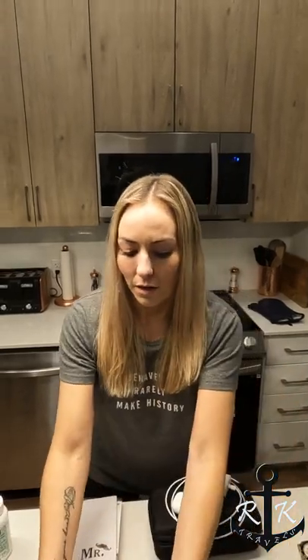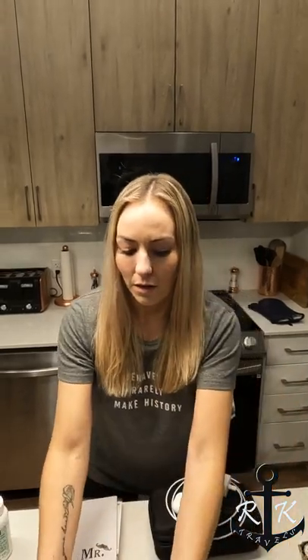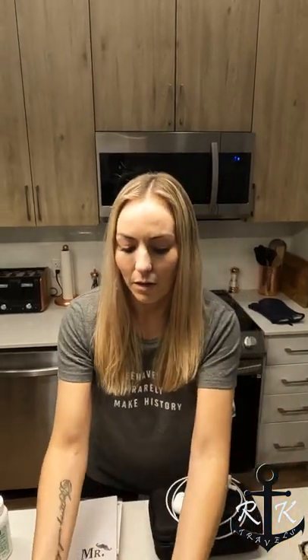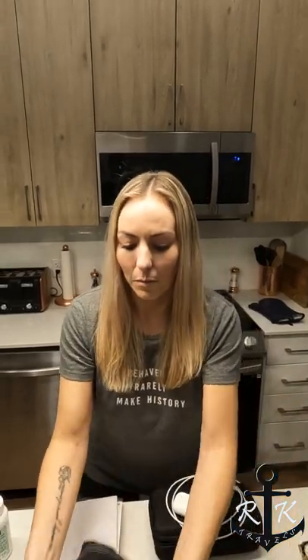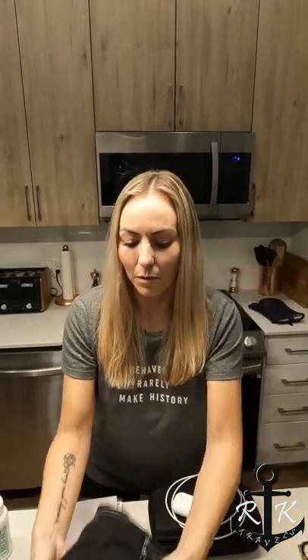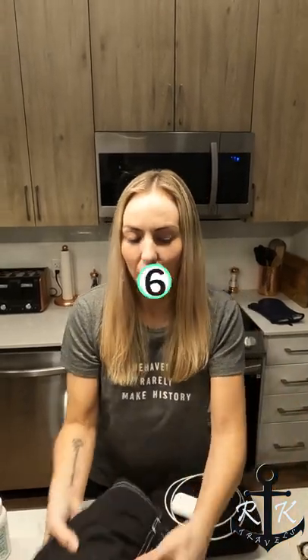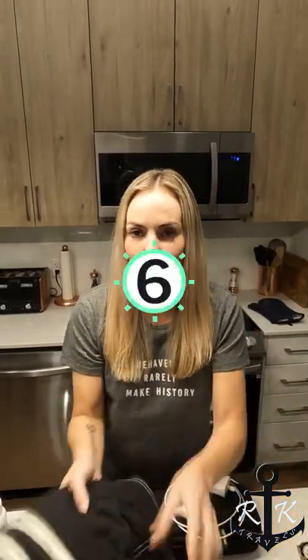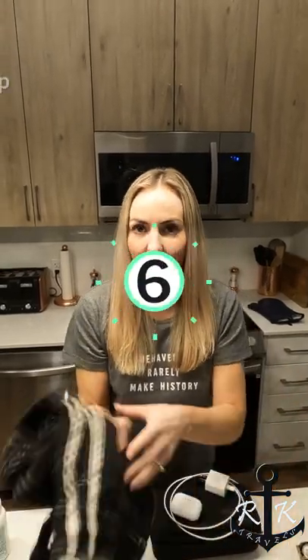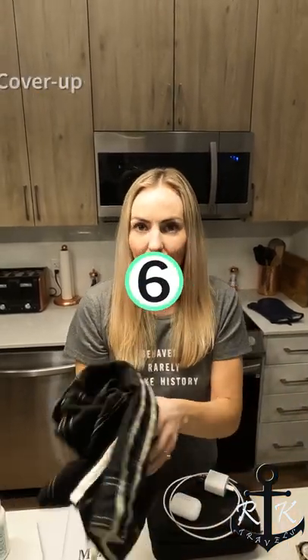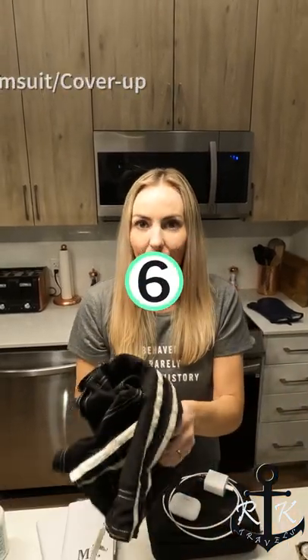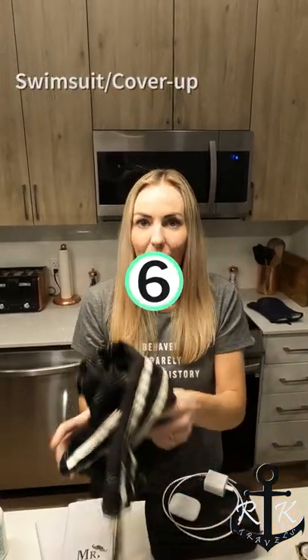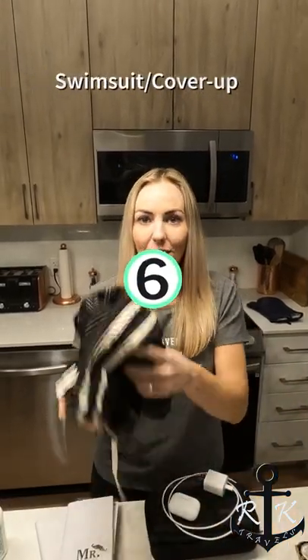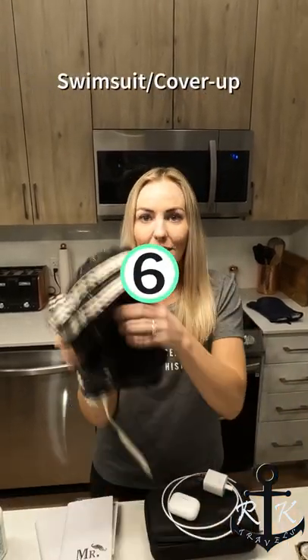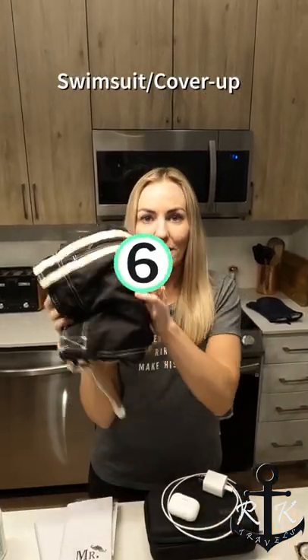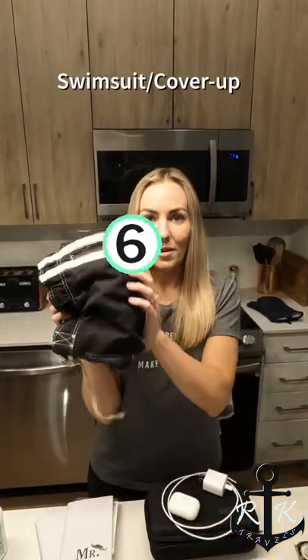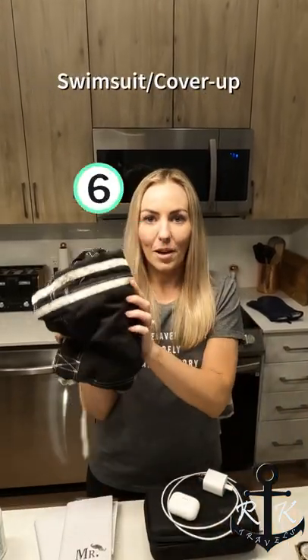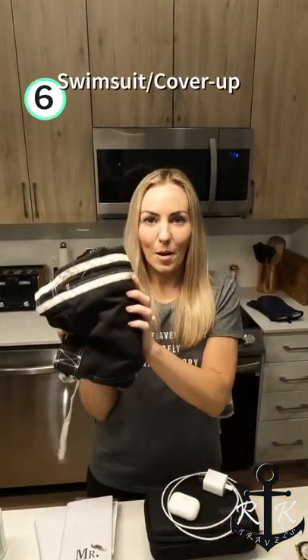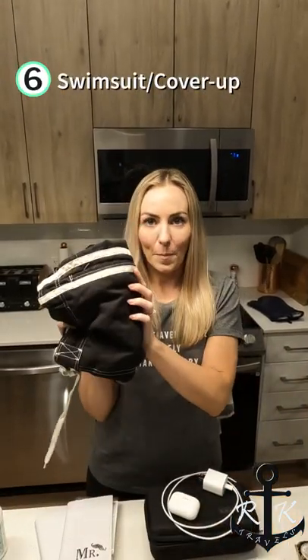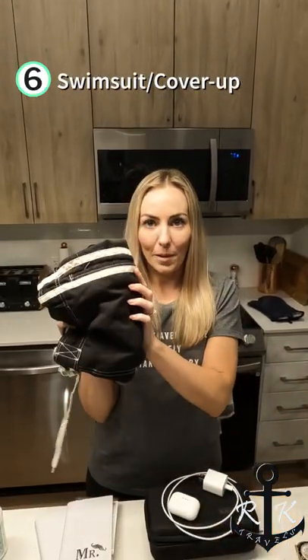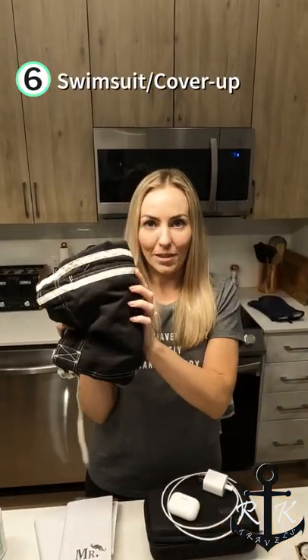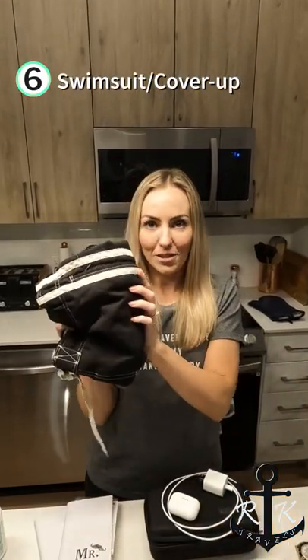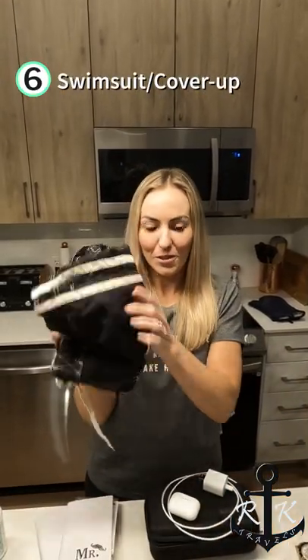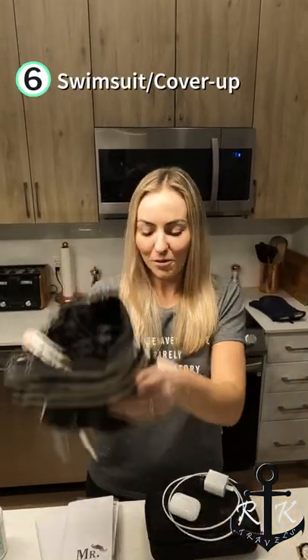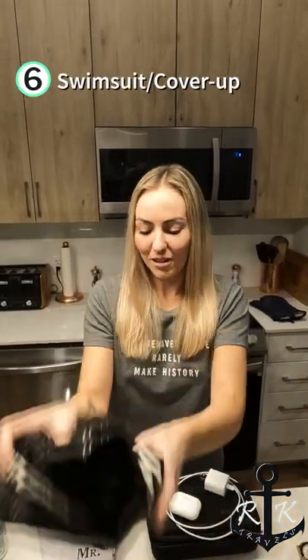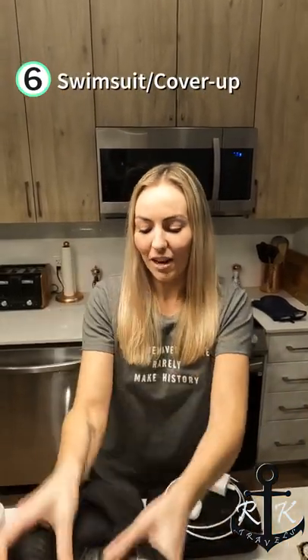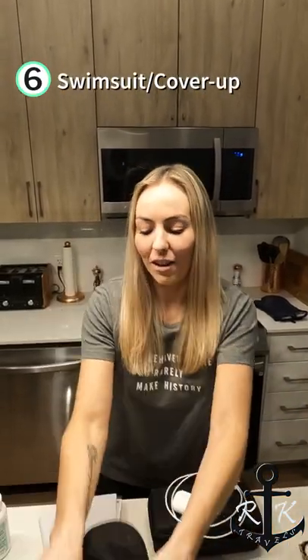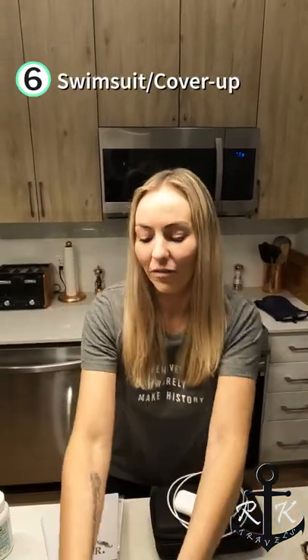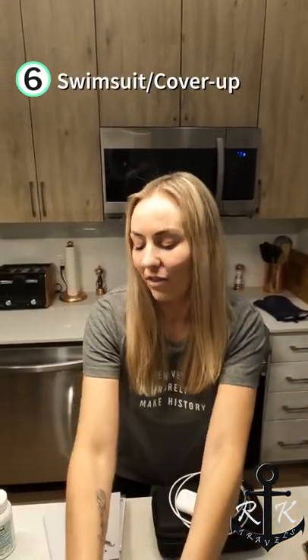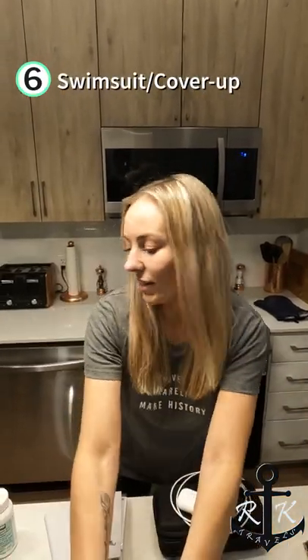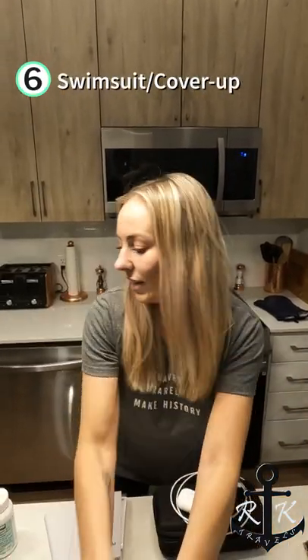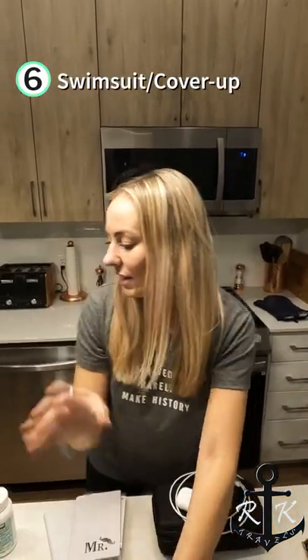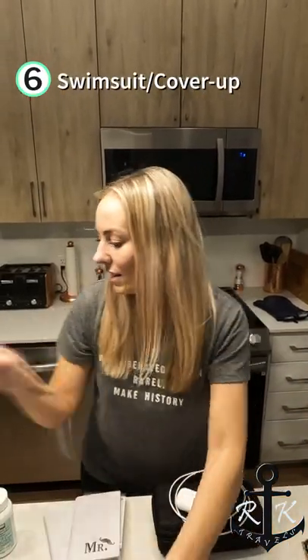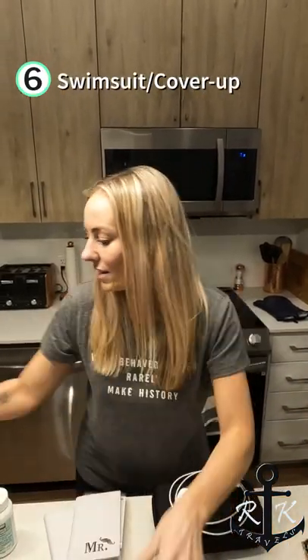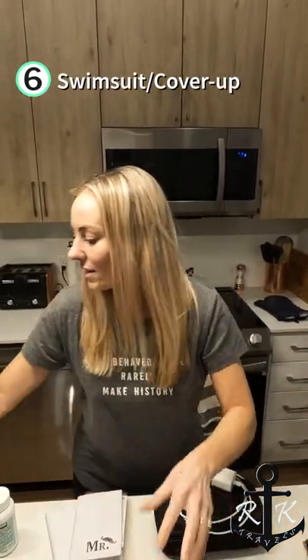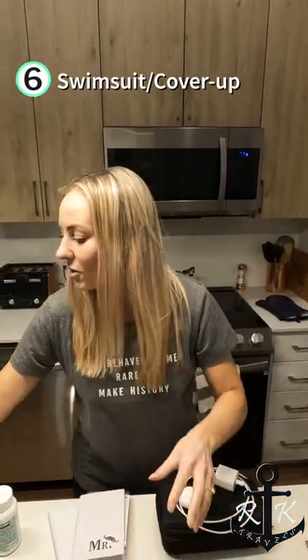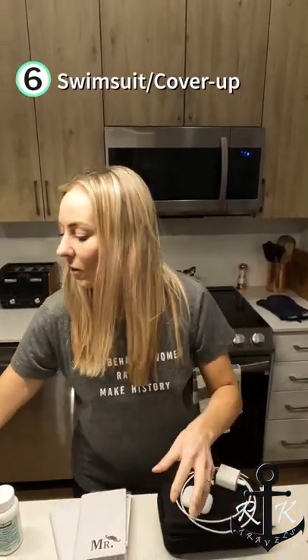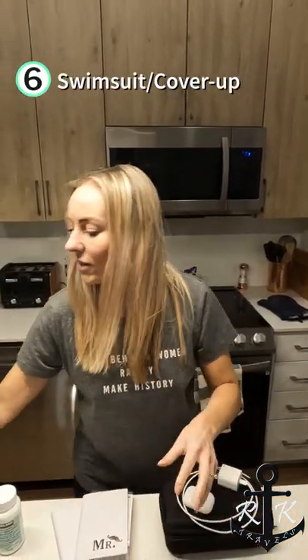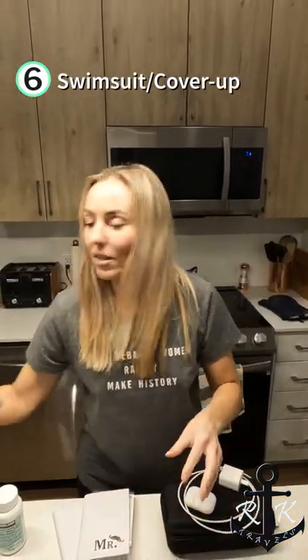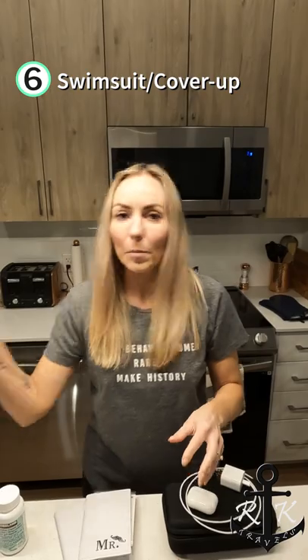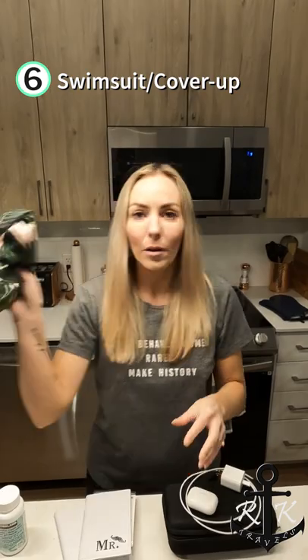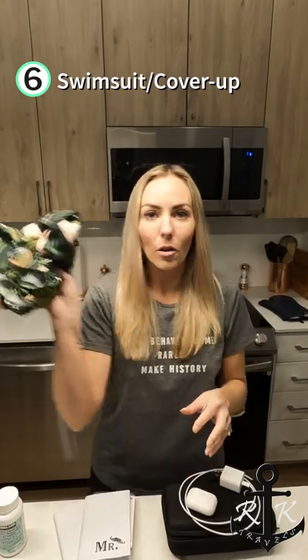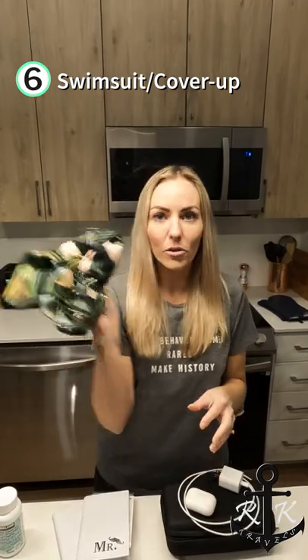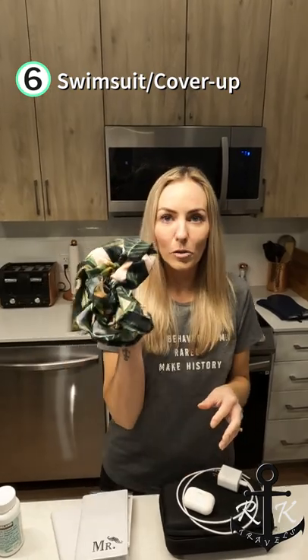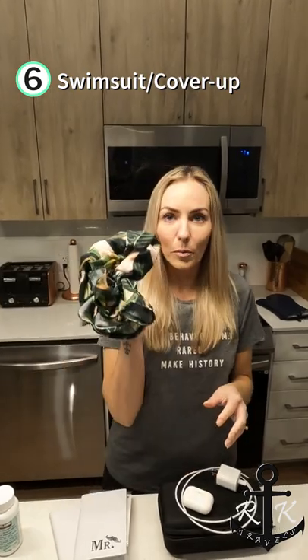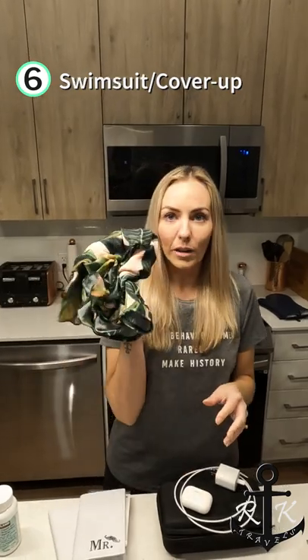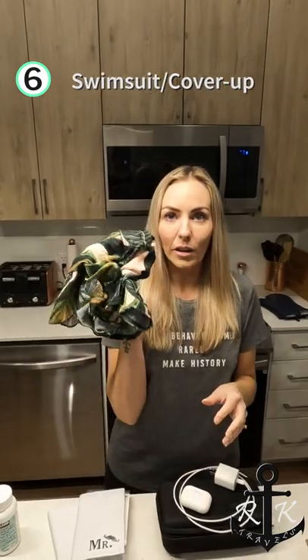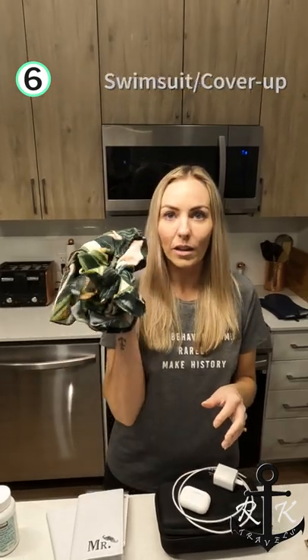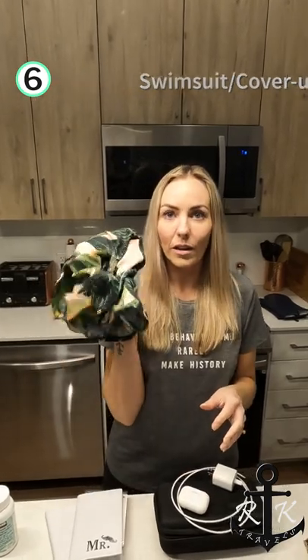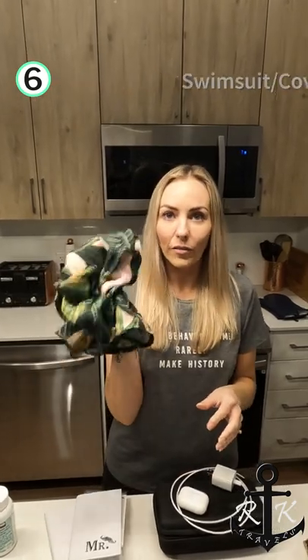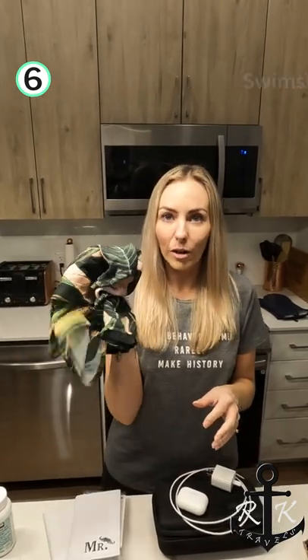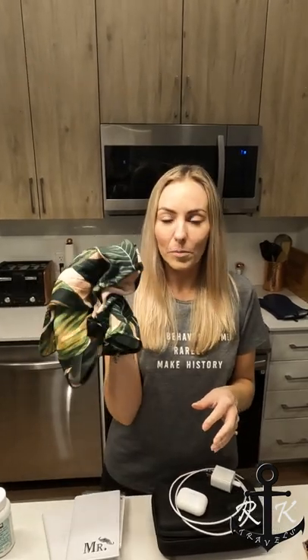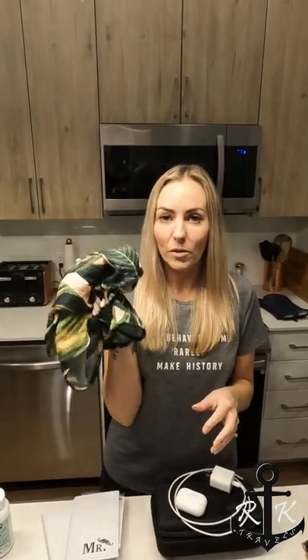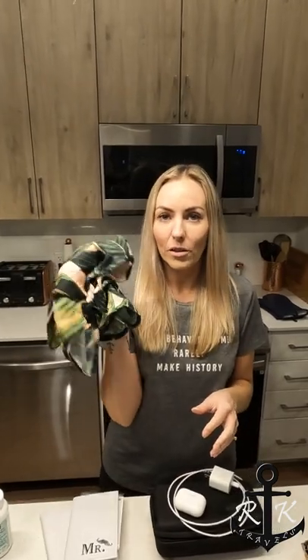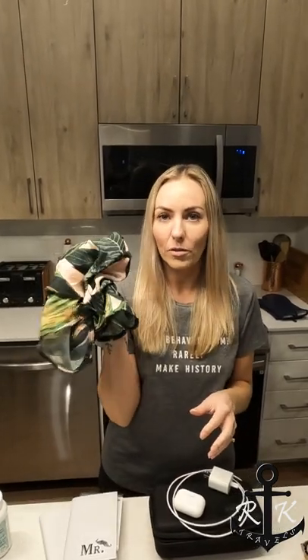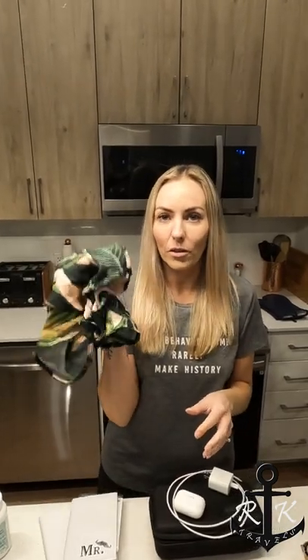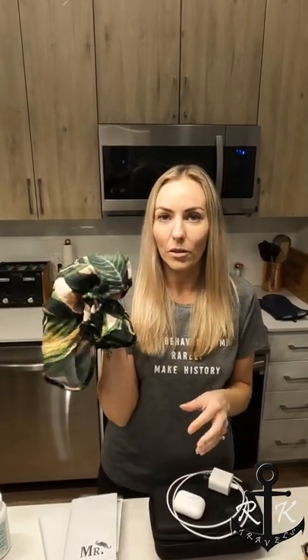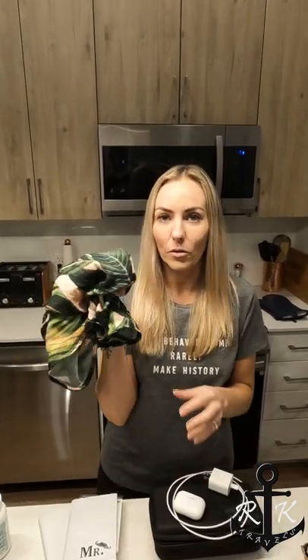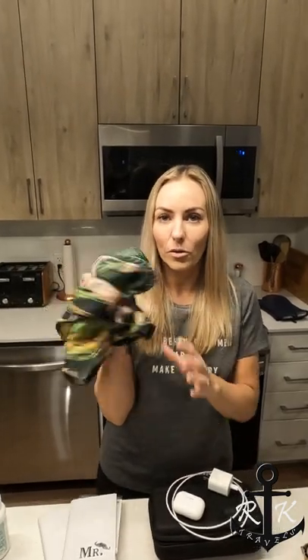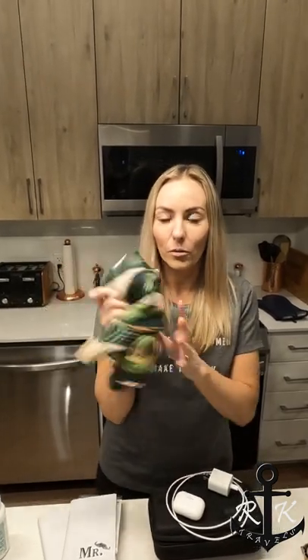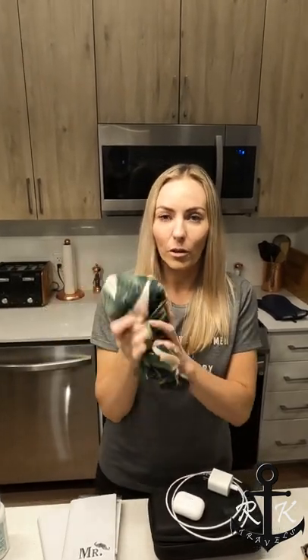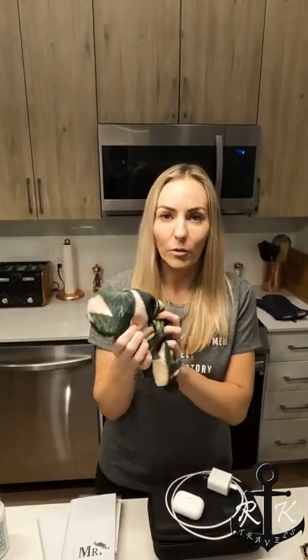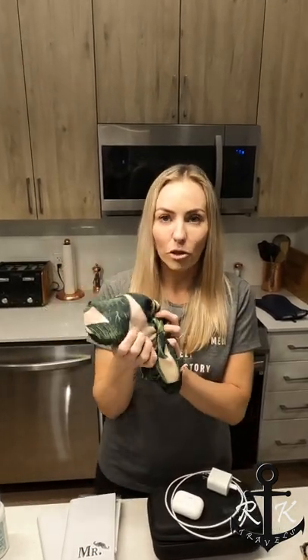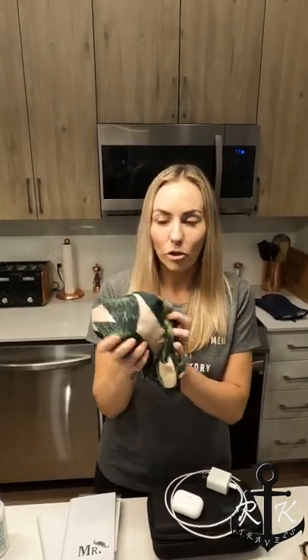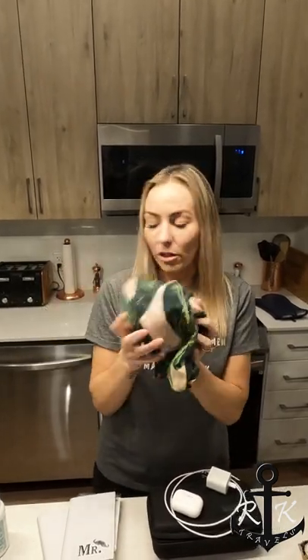Number six: bathing suit. And for the ladies, quick tip — also bring a cover-up so that you can go to one of the restaurants.